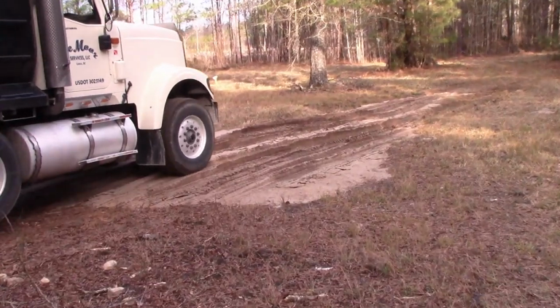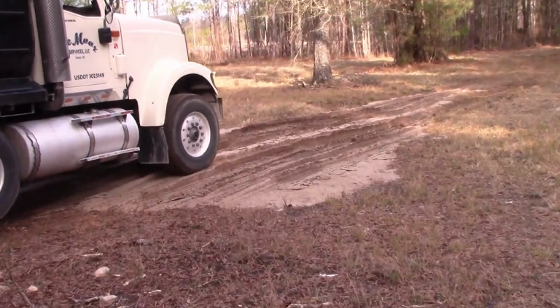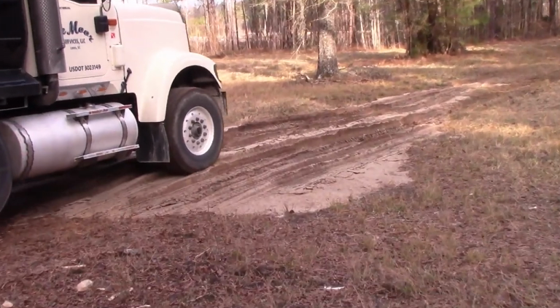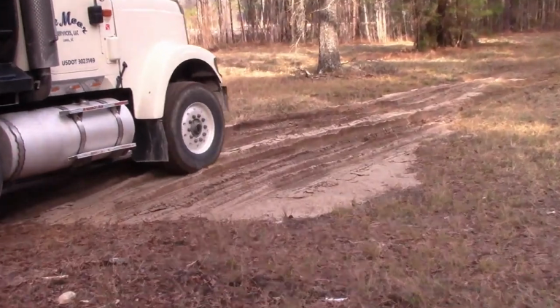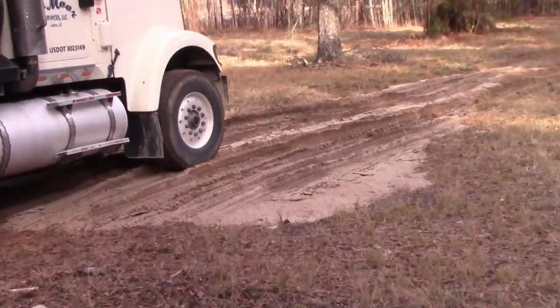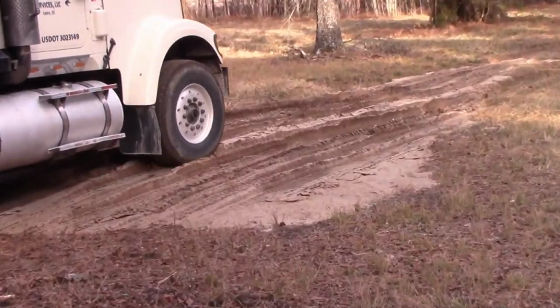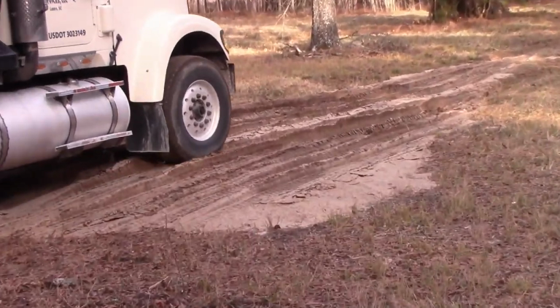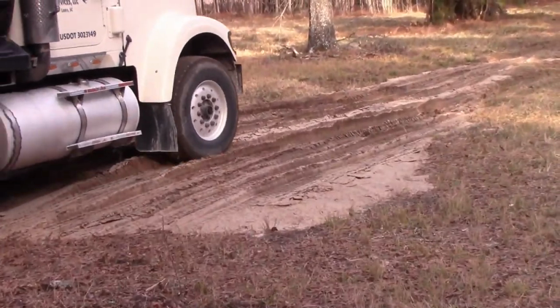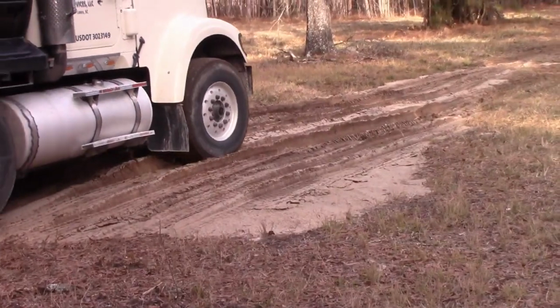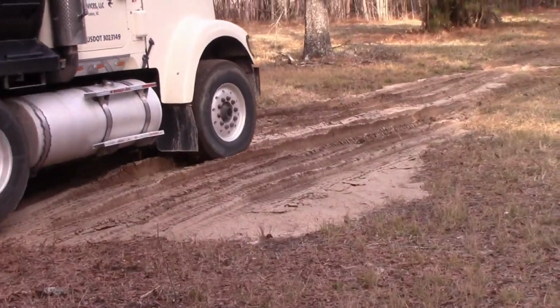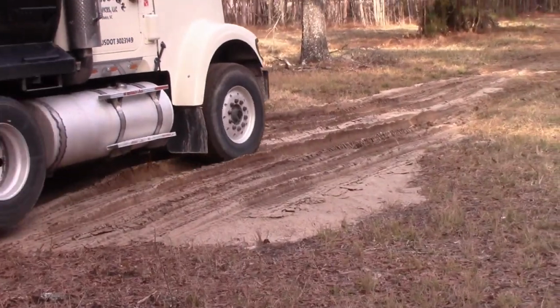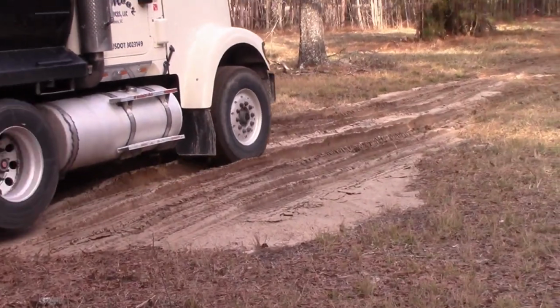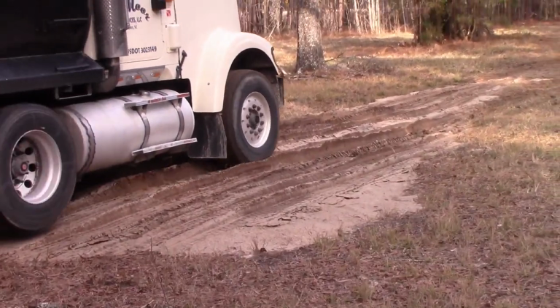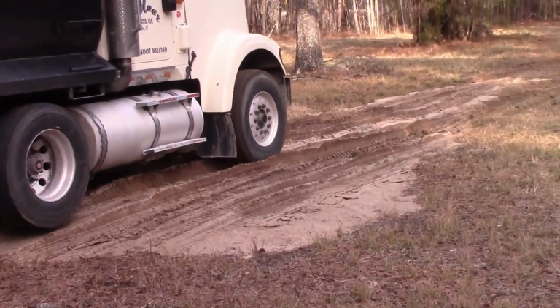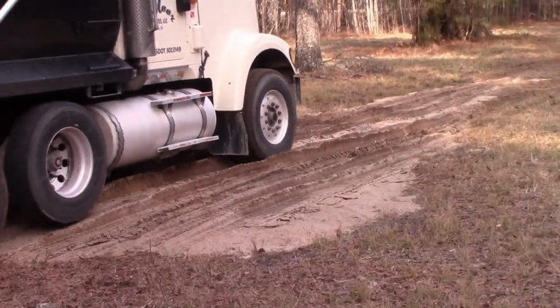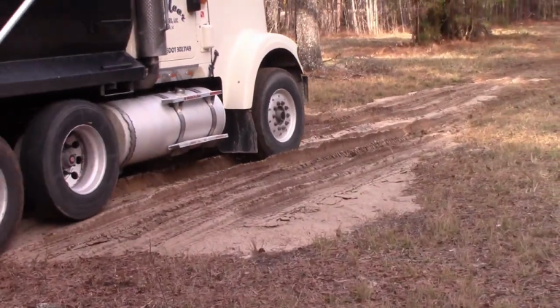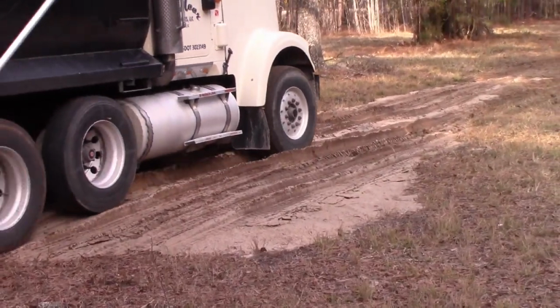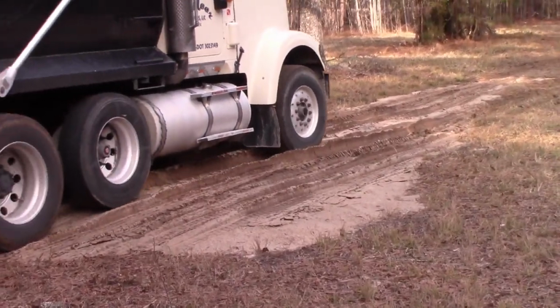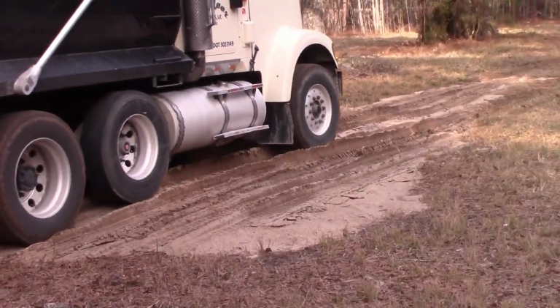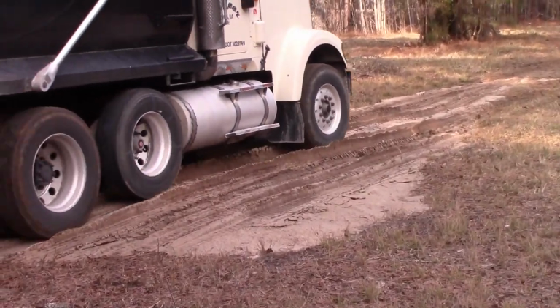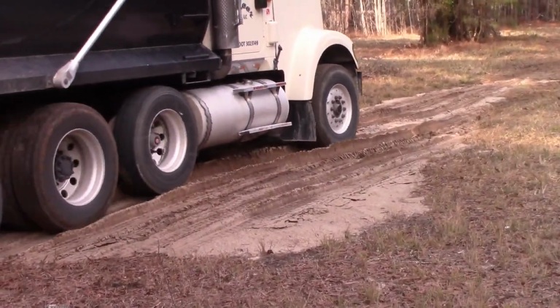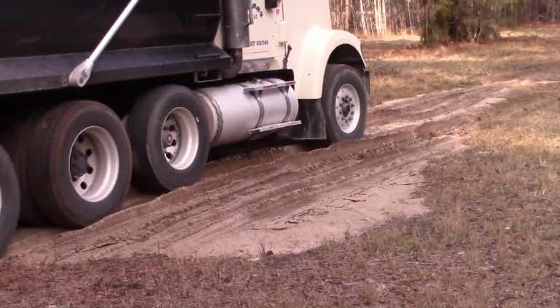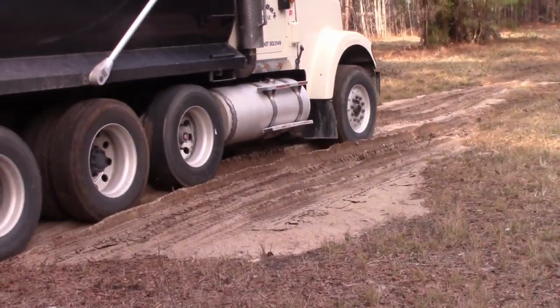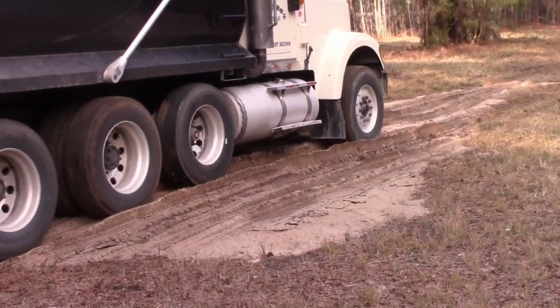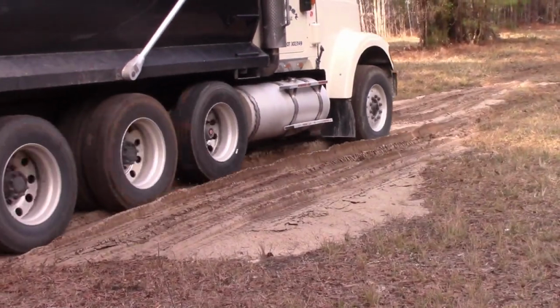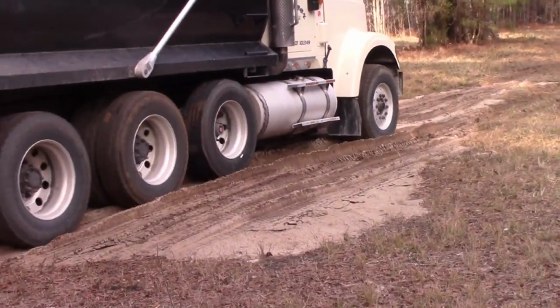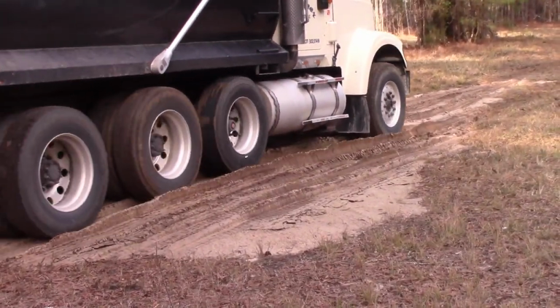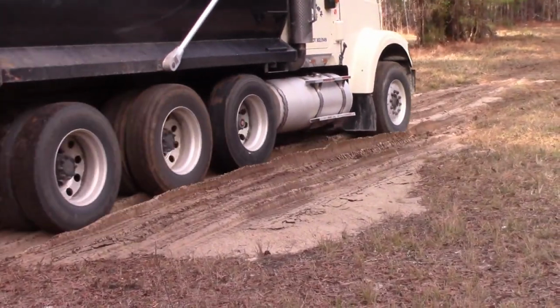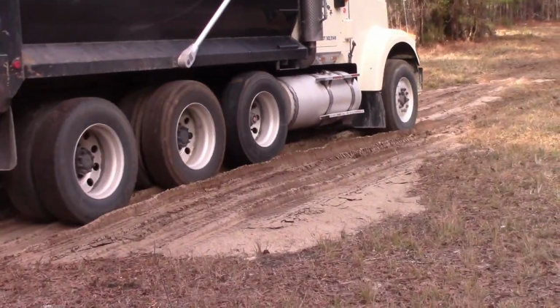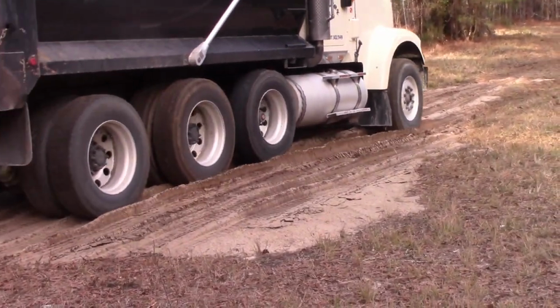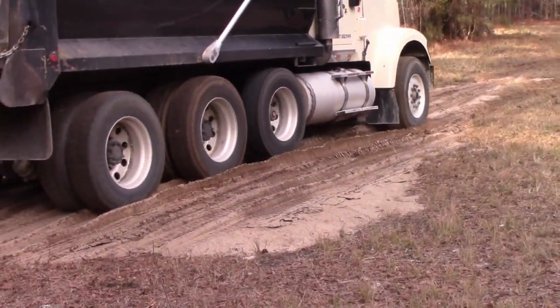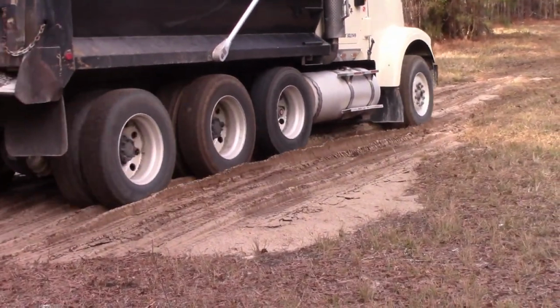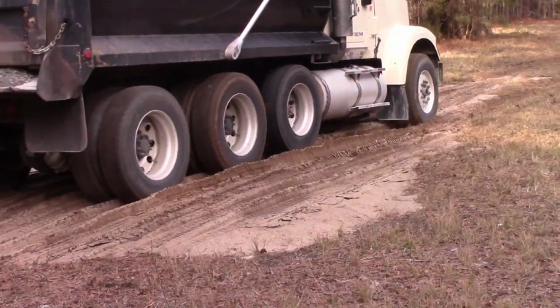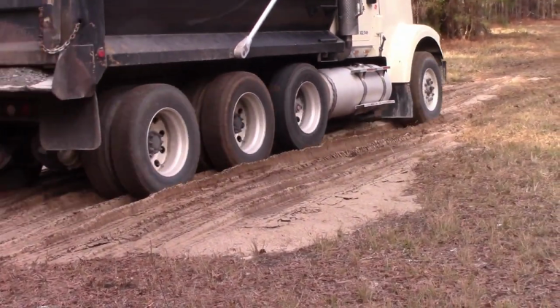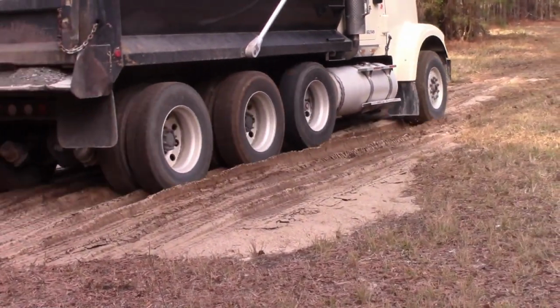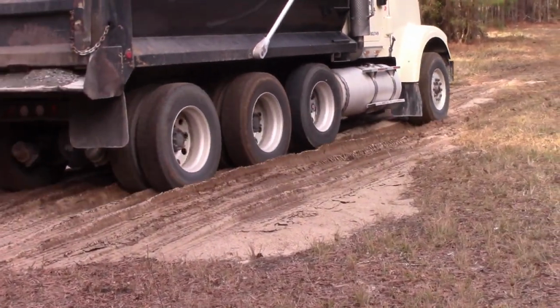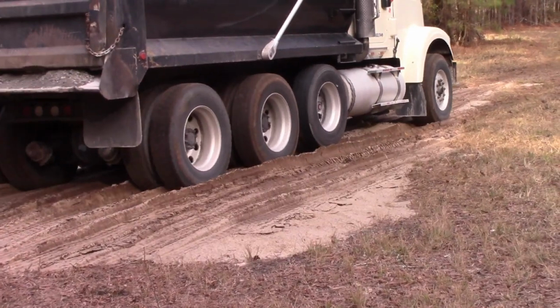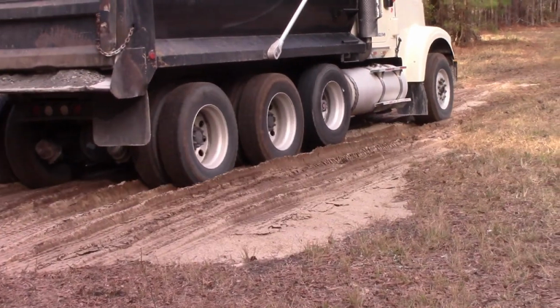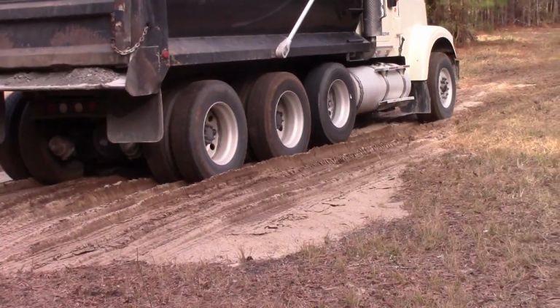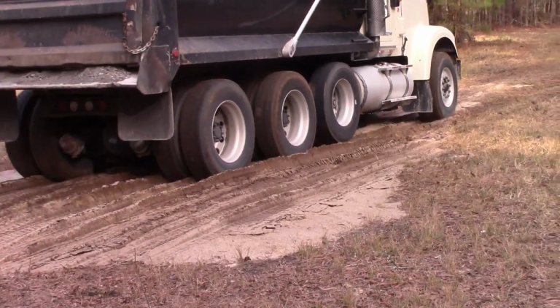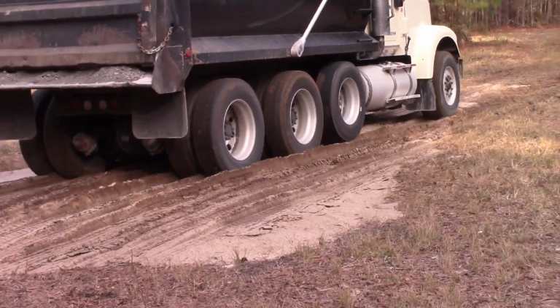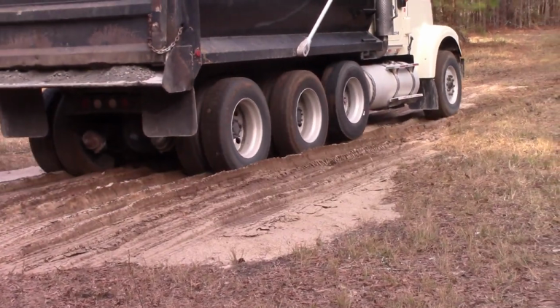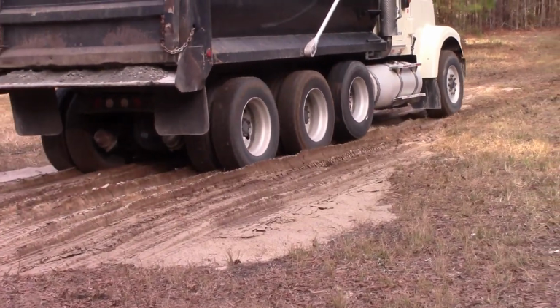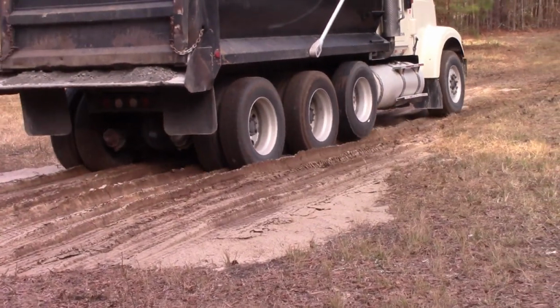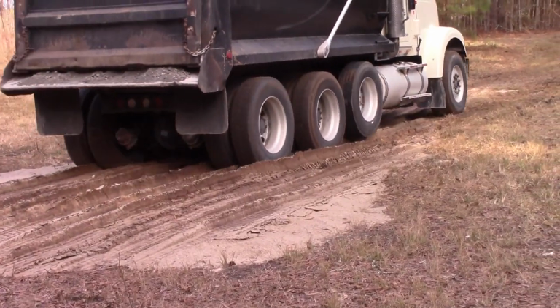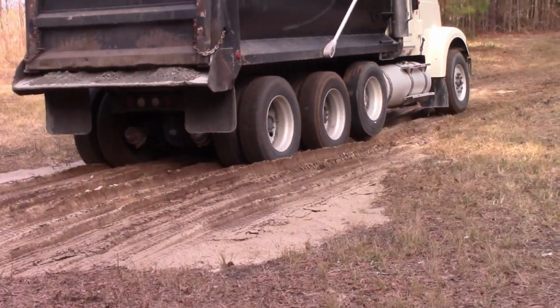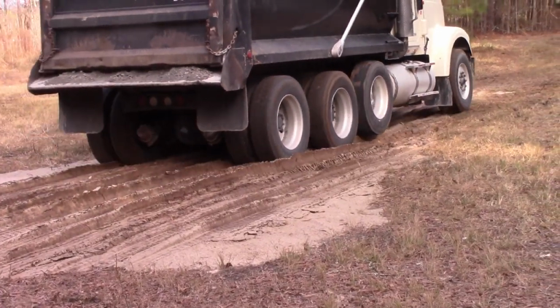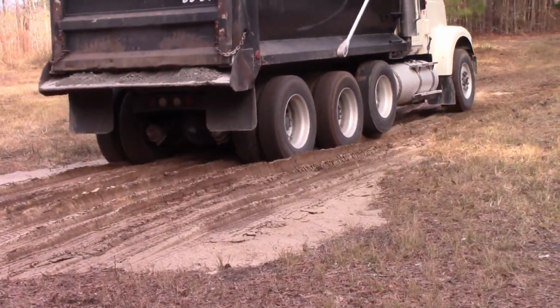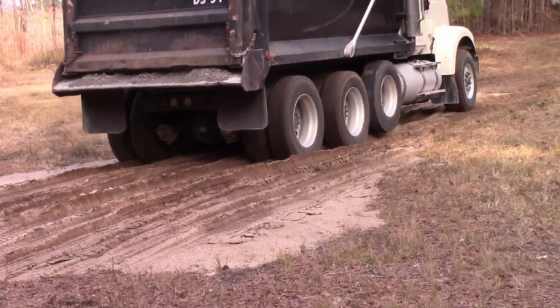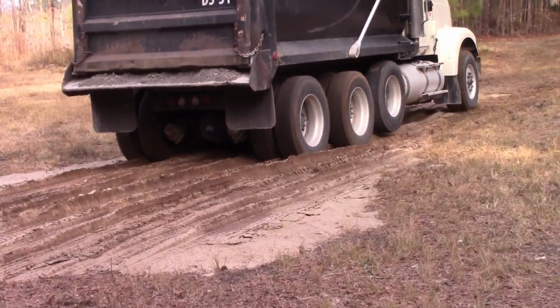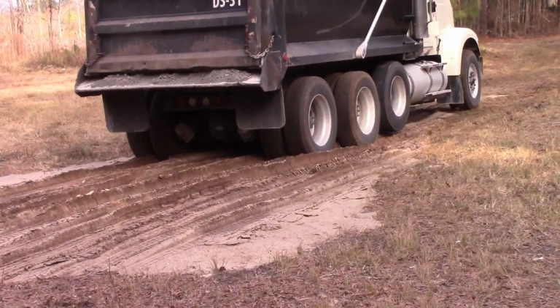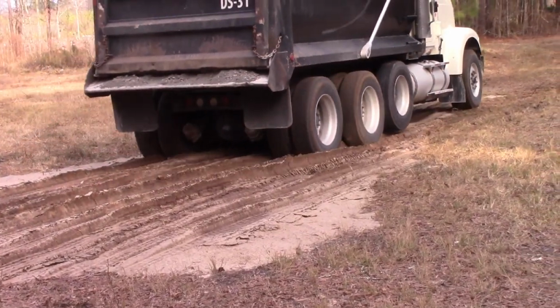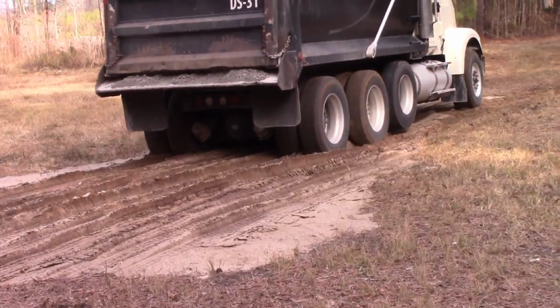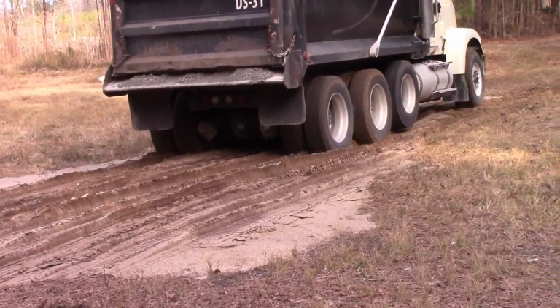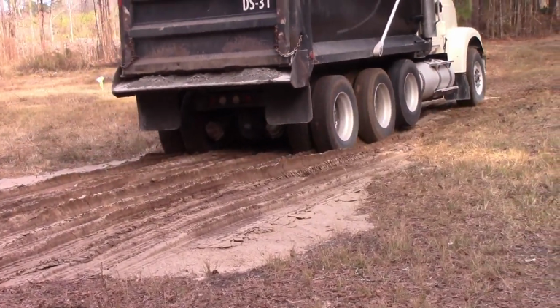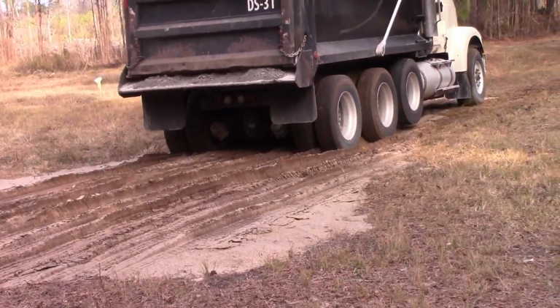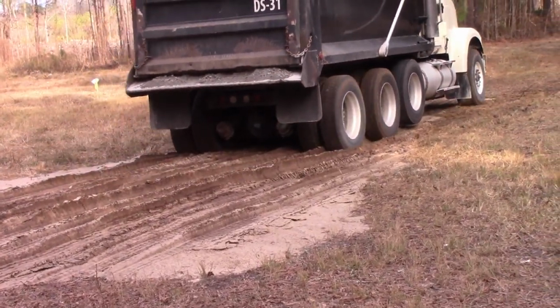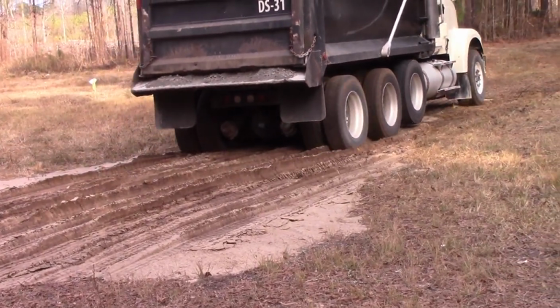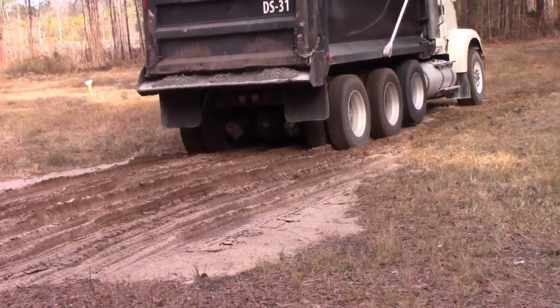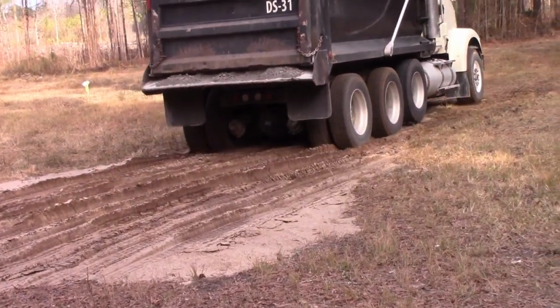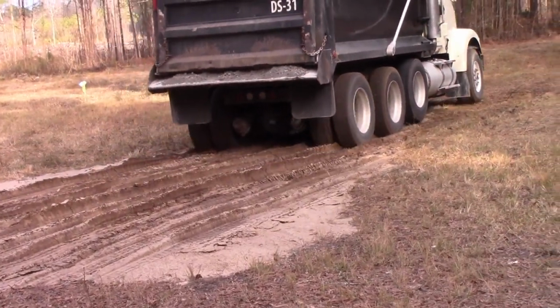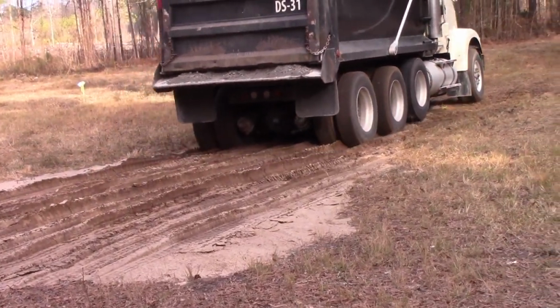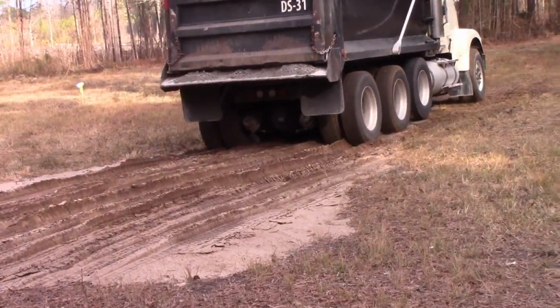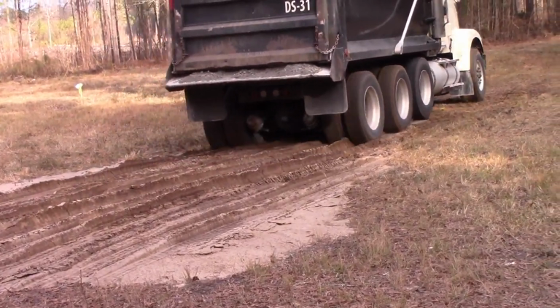So here he's driving over it a few times to pack this down even more, and then we'll dump.